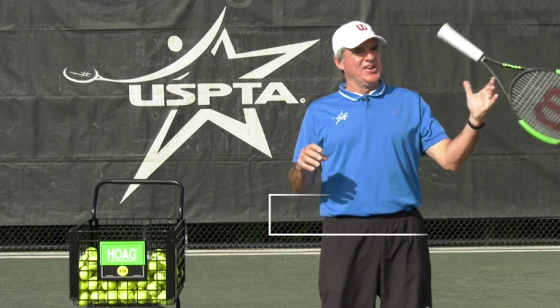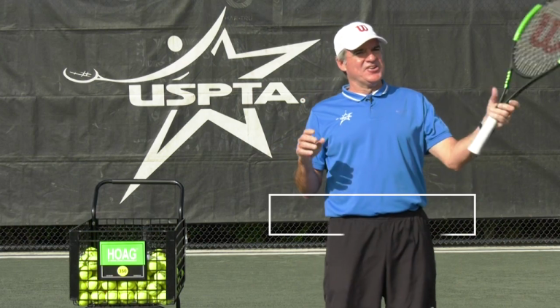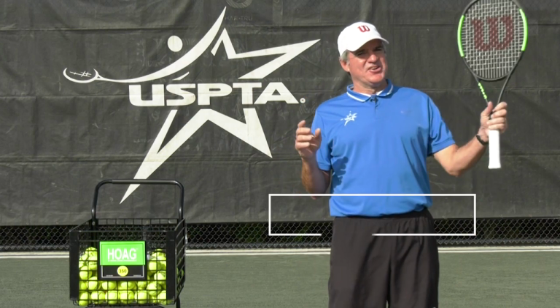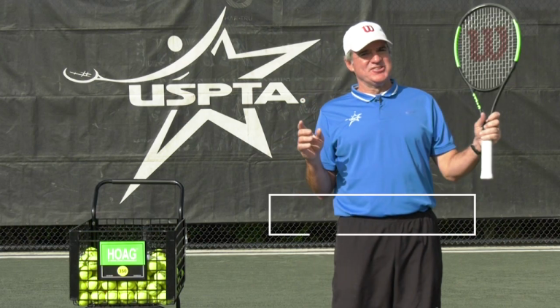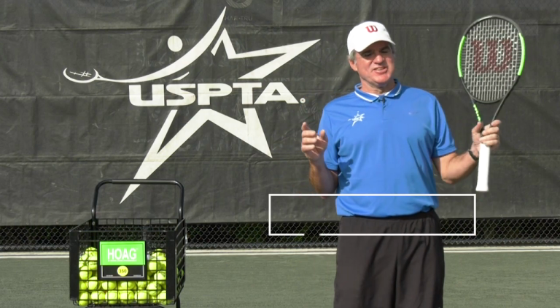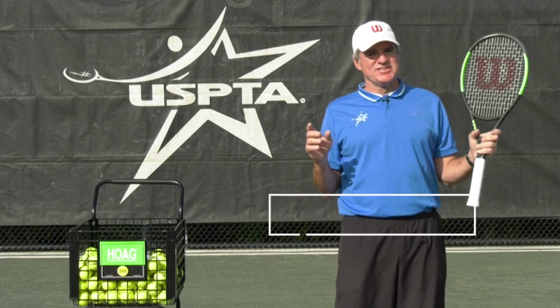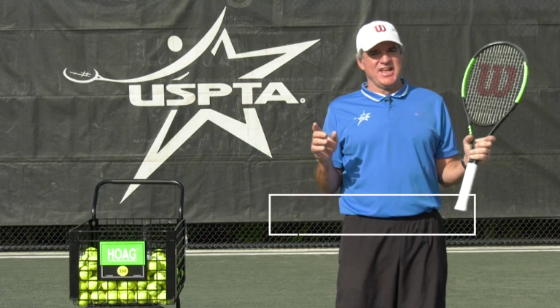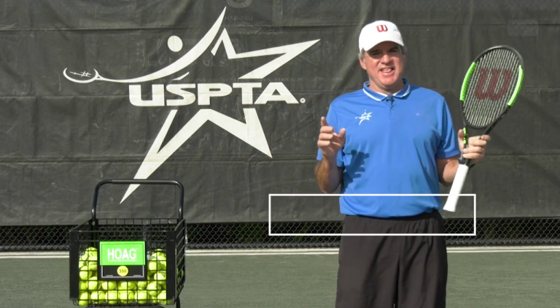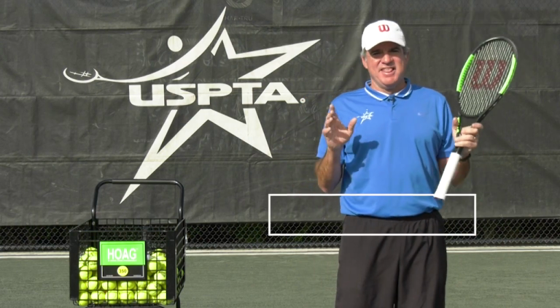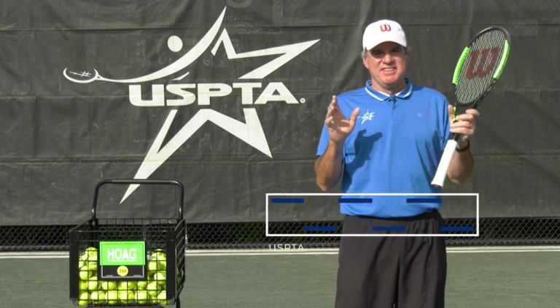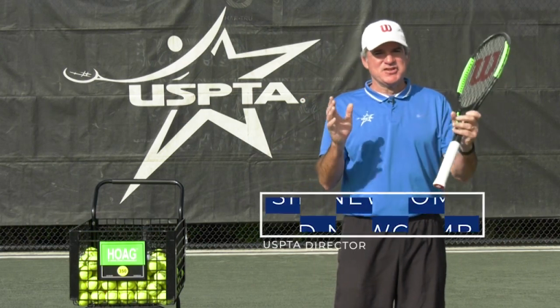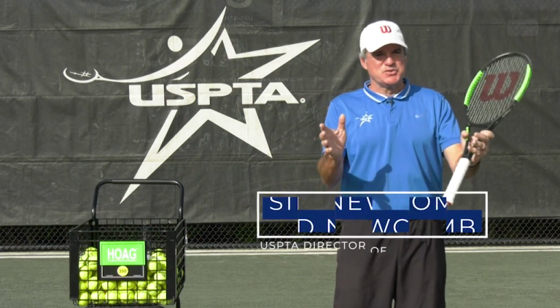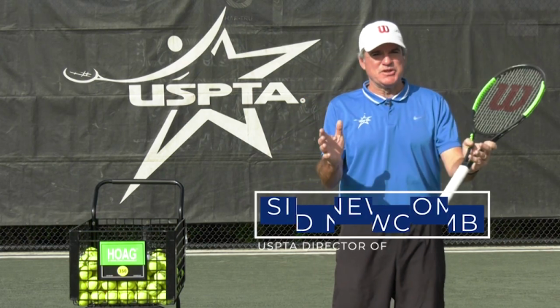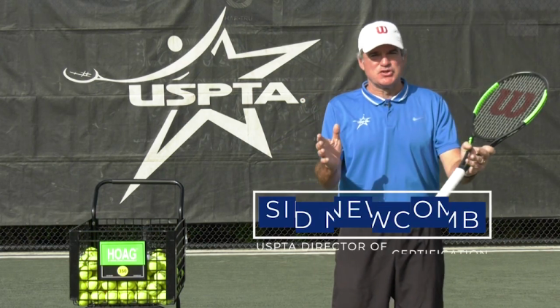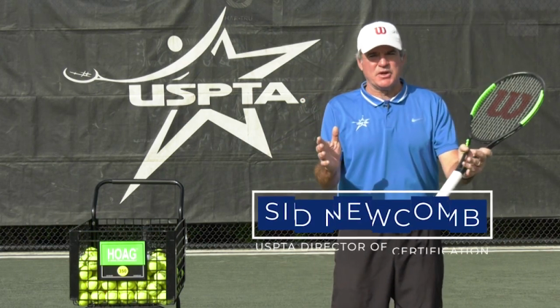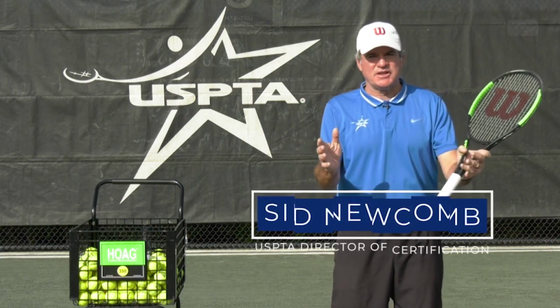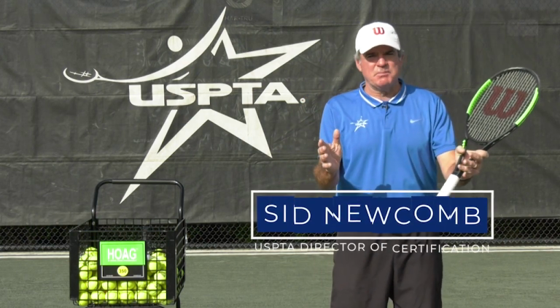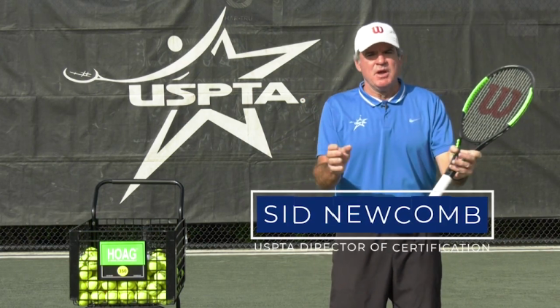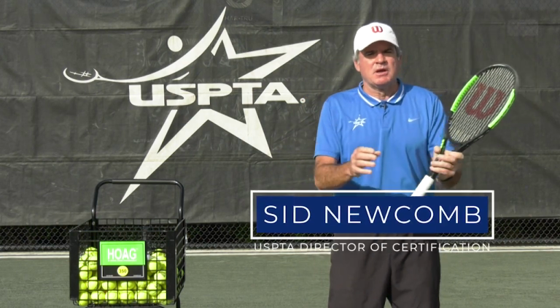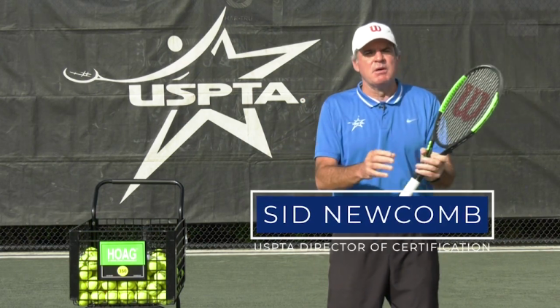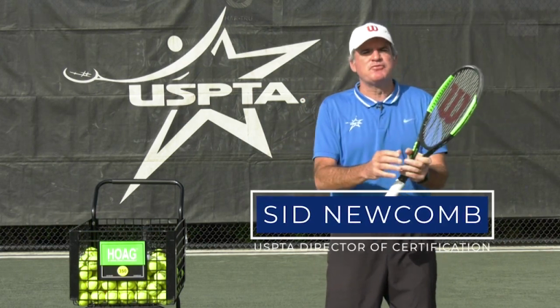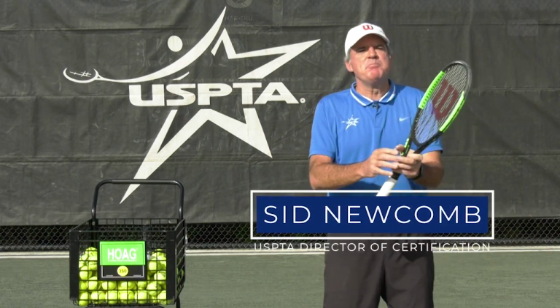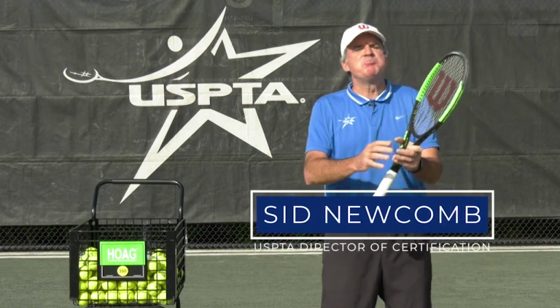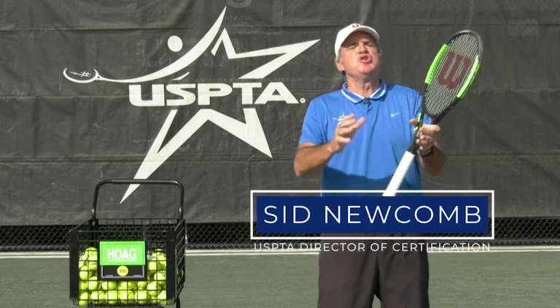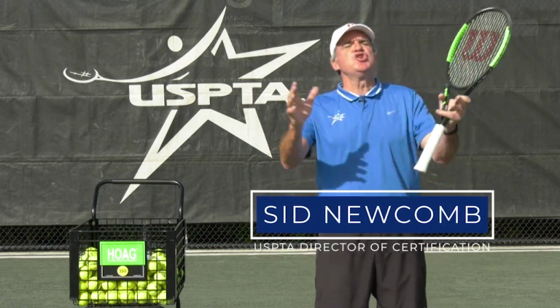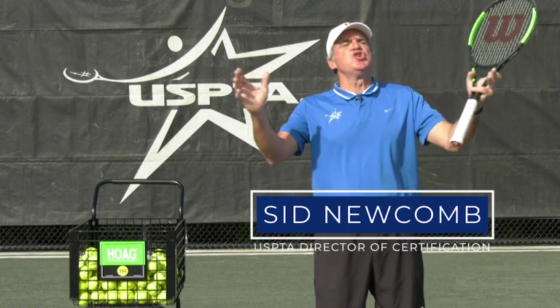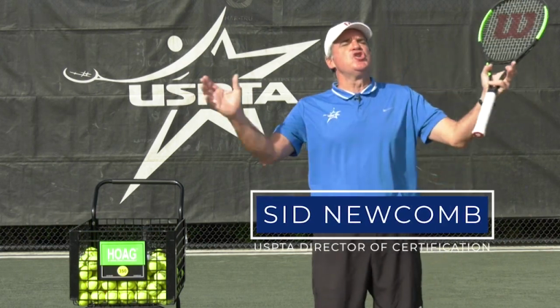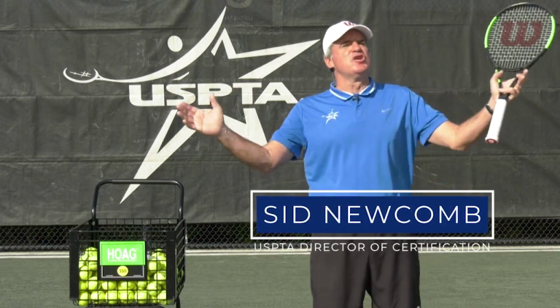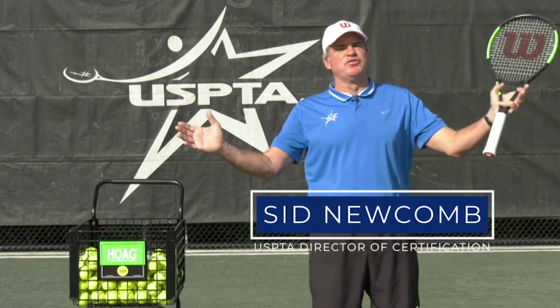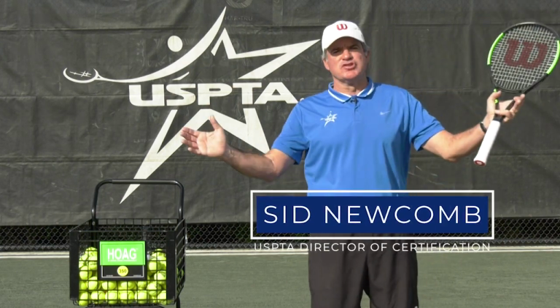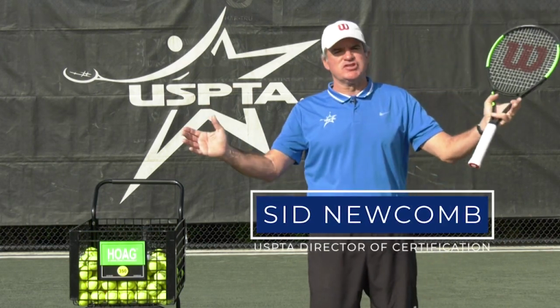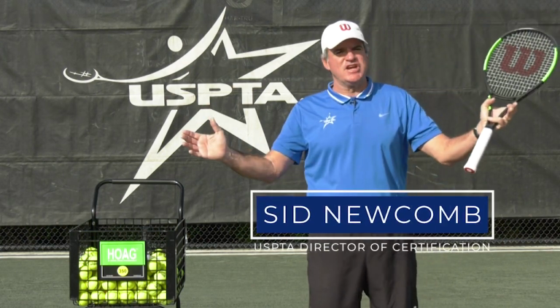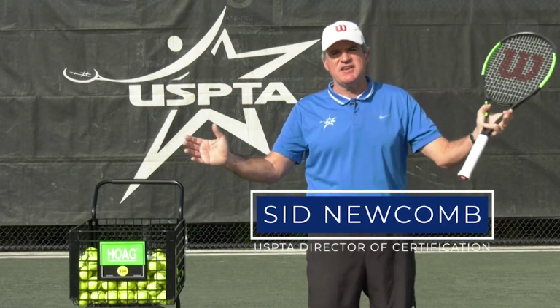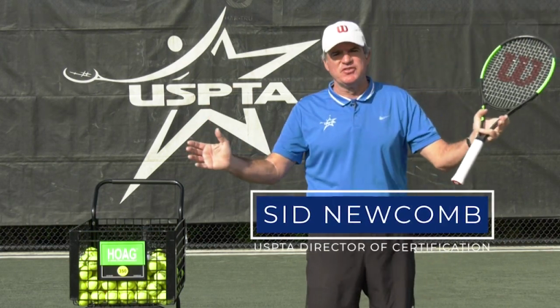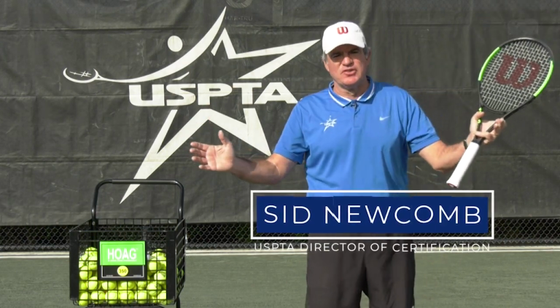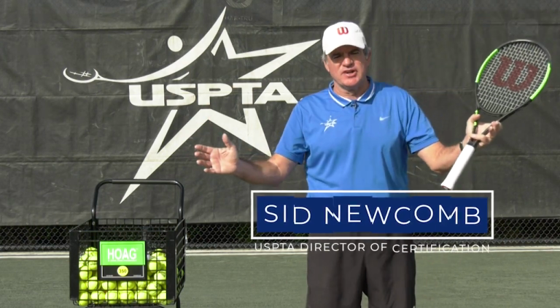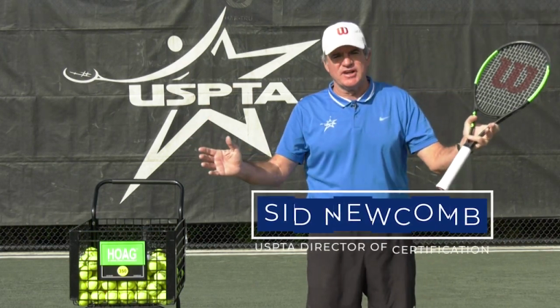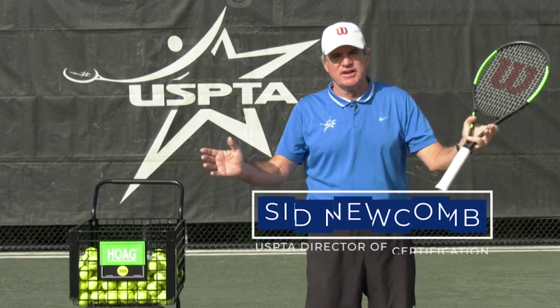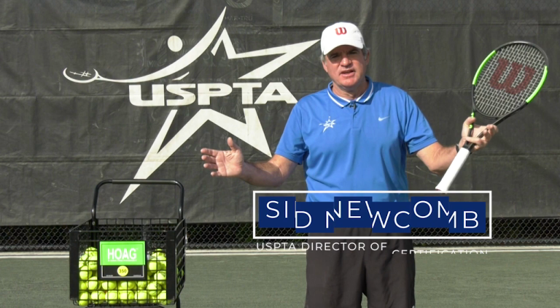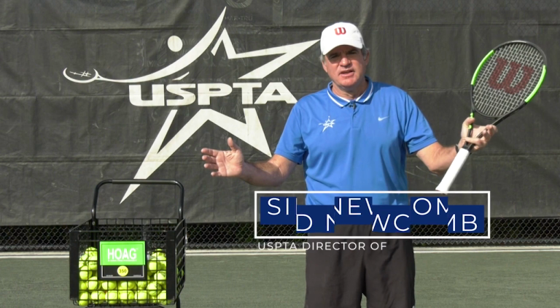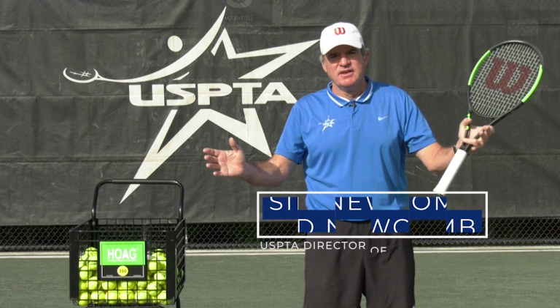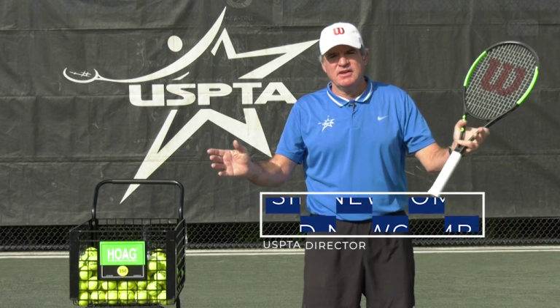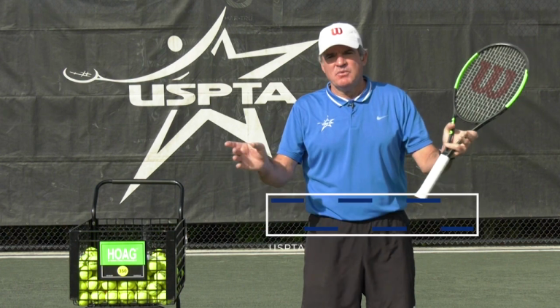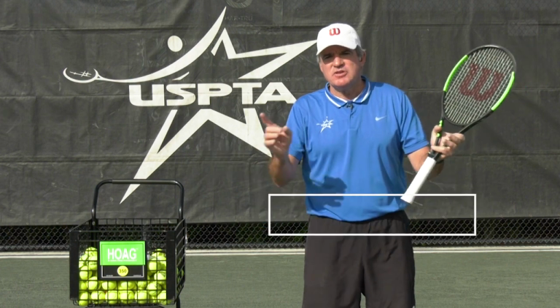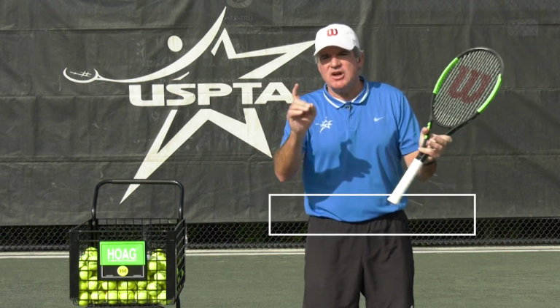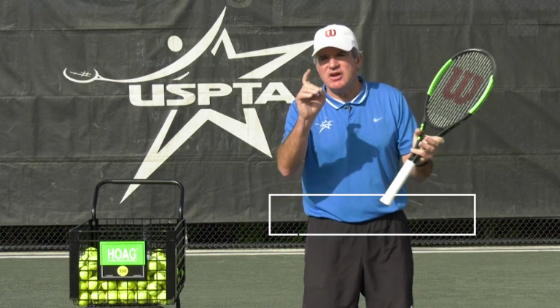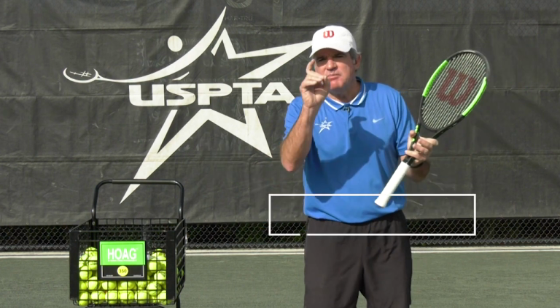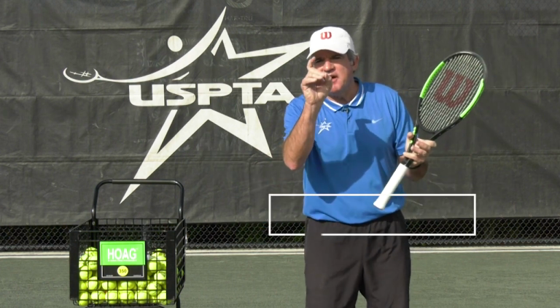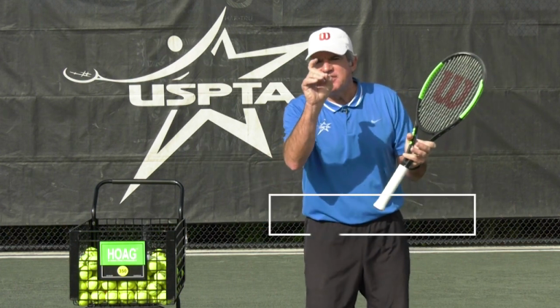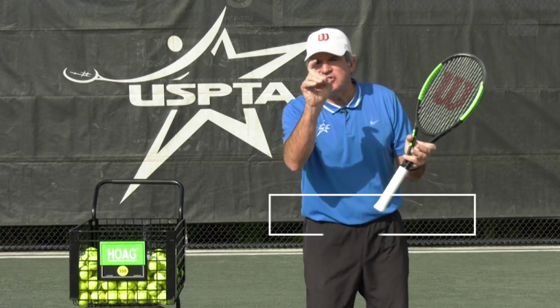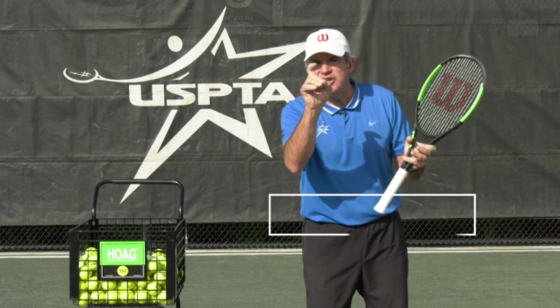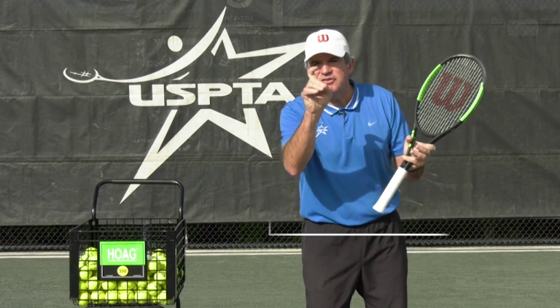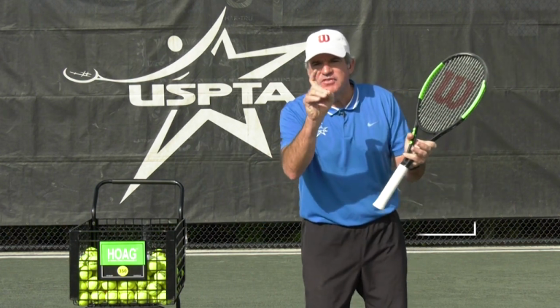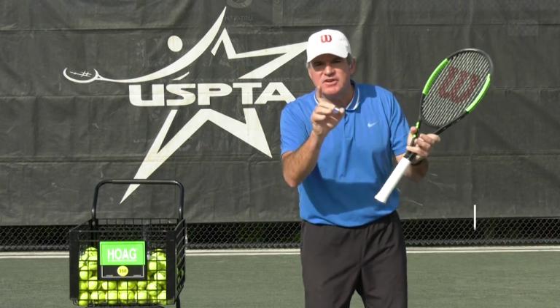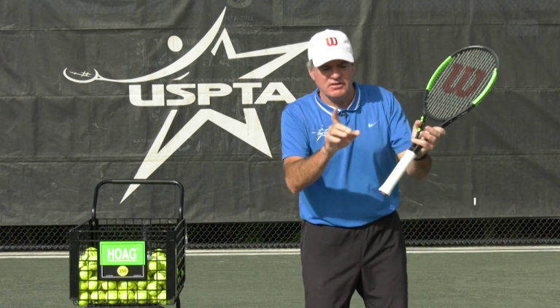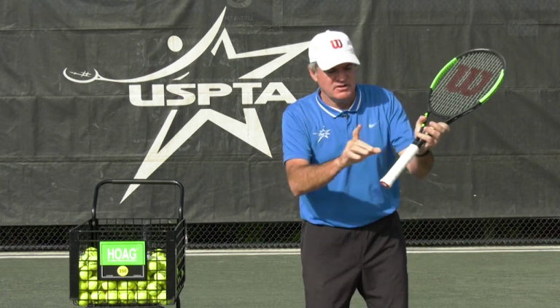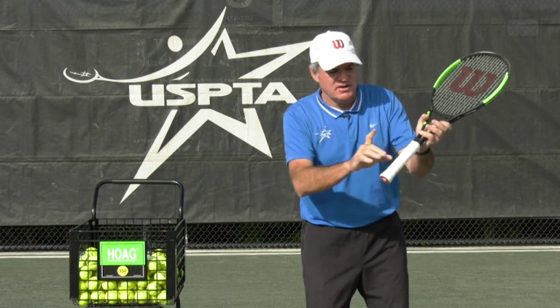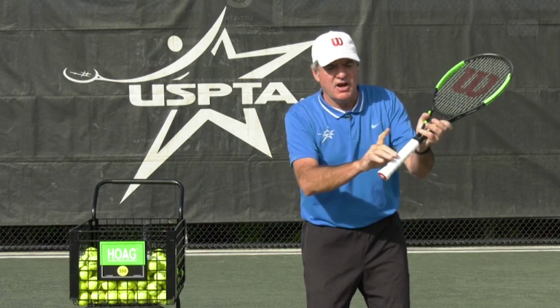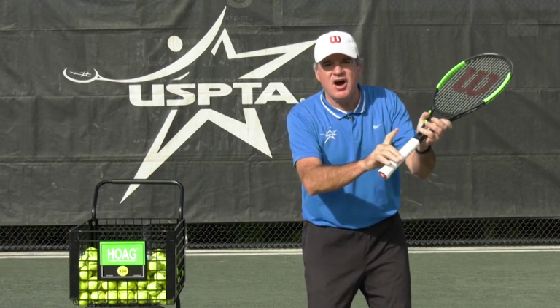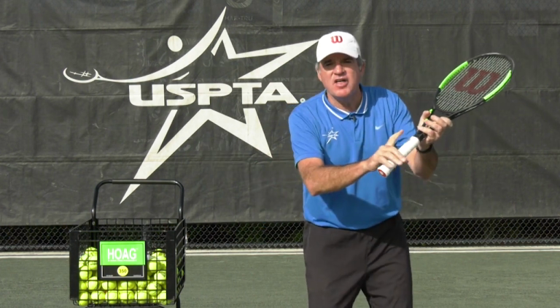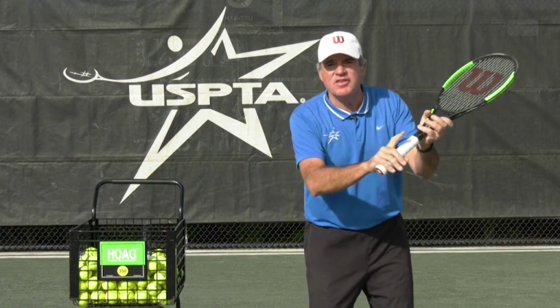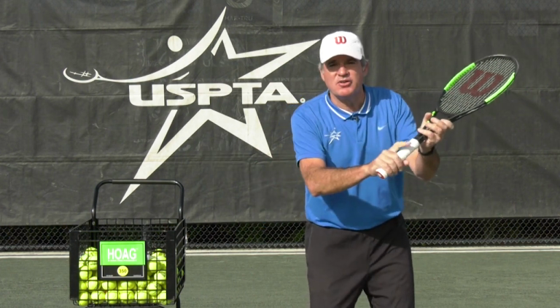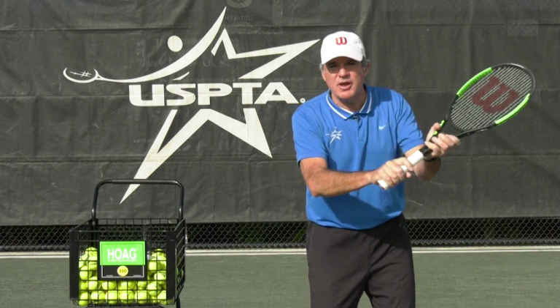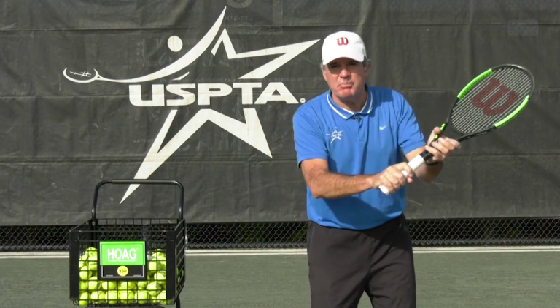Hello coaches. This week's quick tip comes from beautiful sunny Florida. We're talking about the trigger finger on the grip.